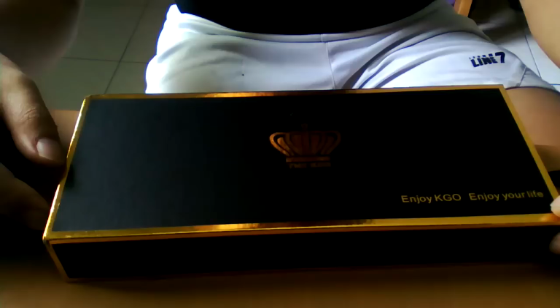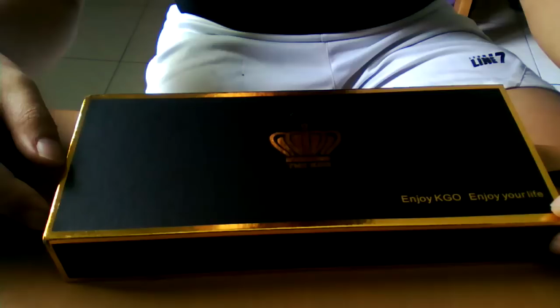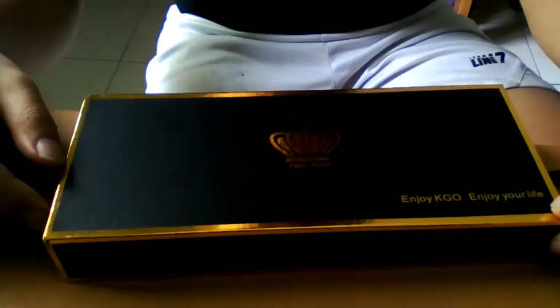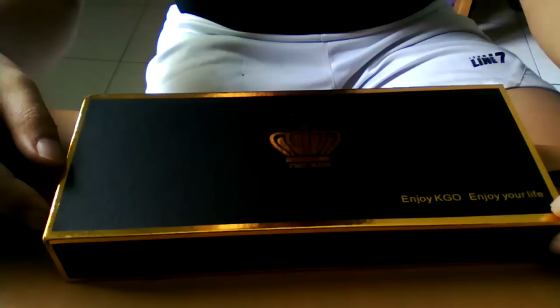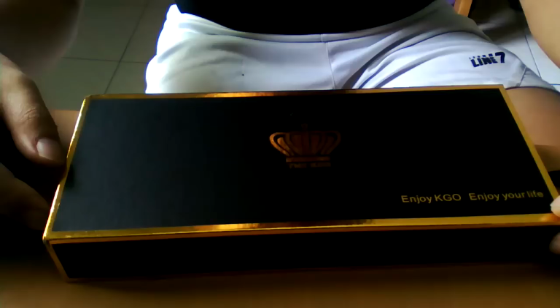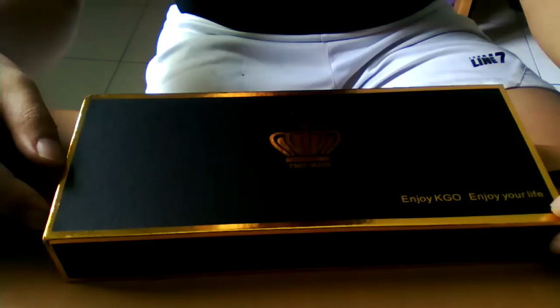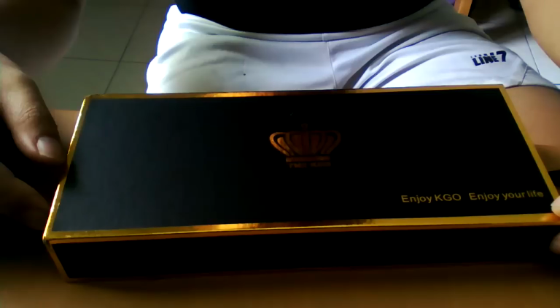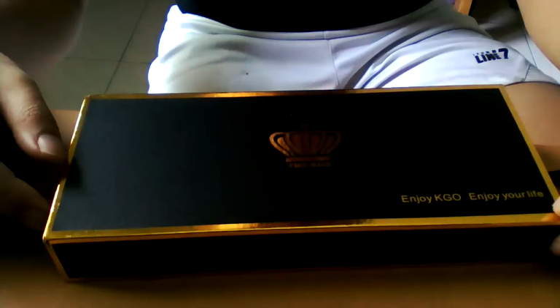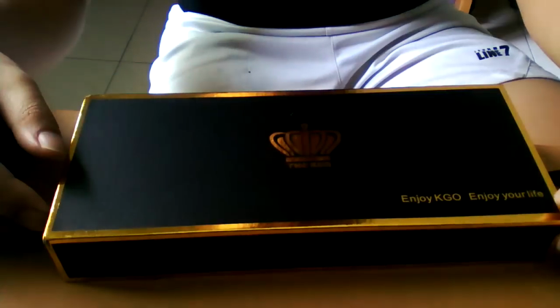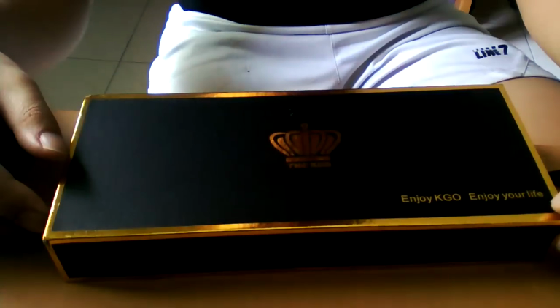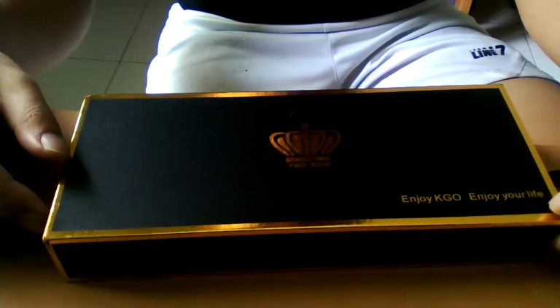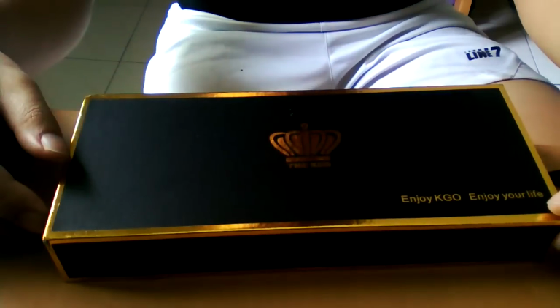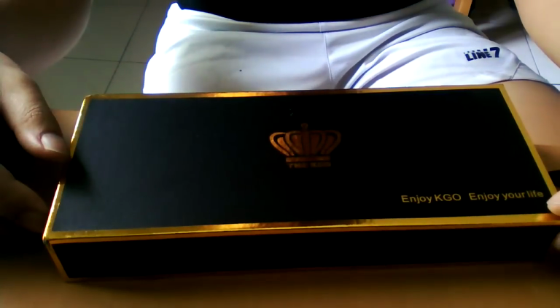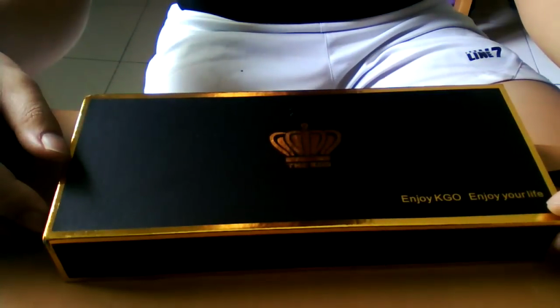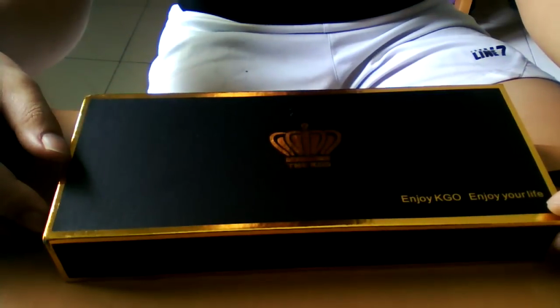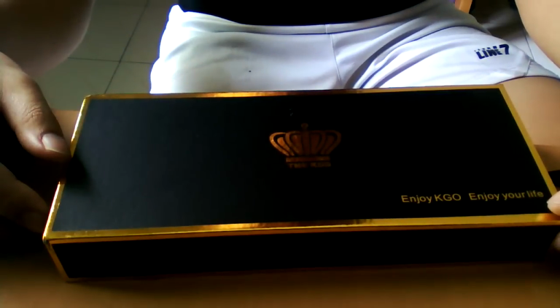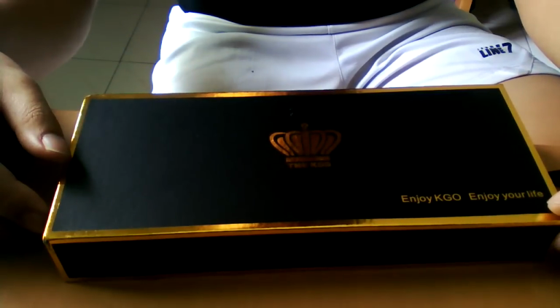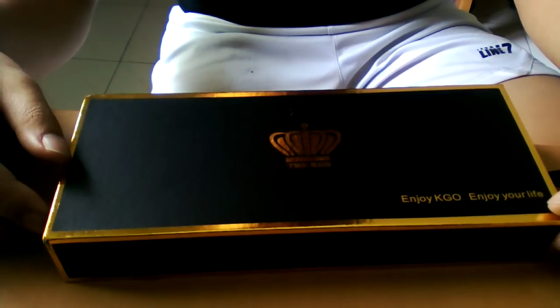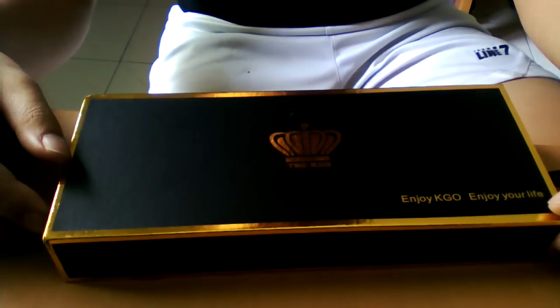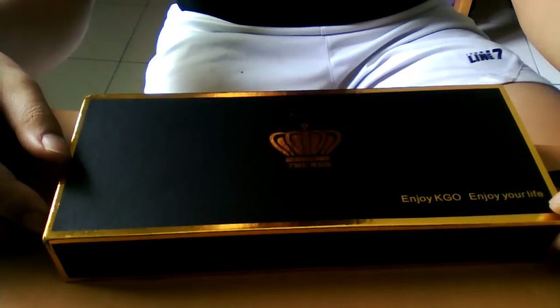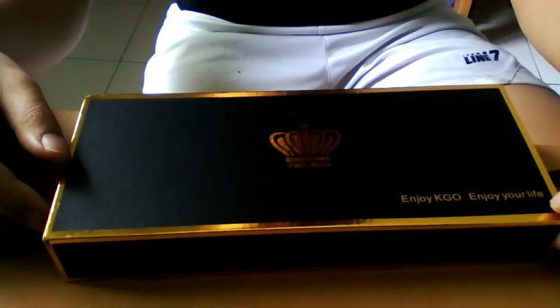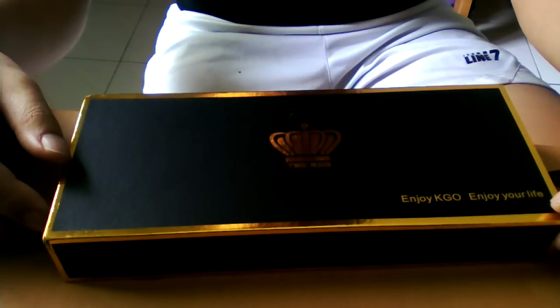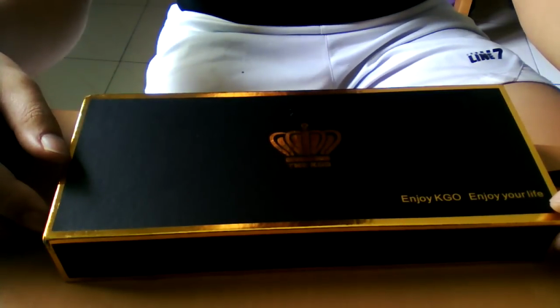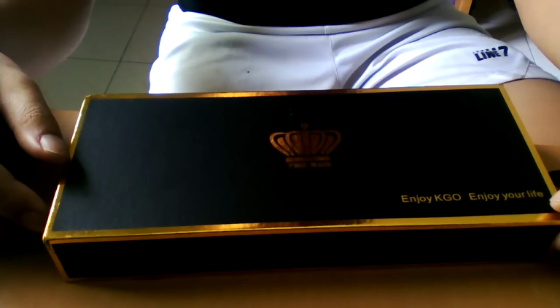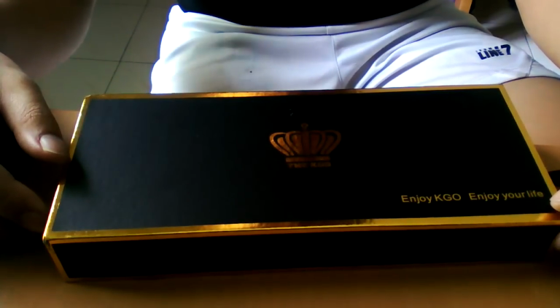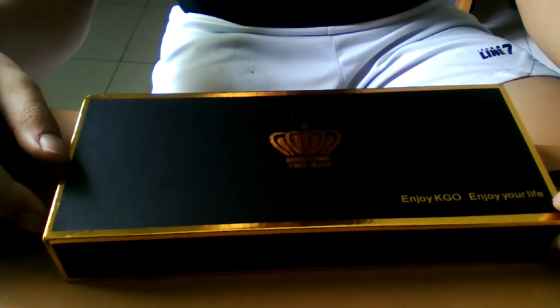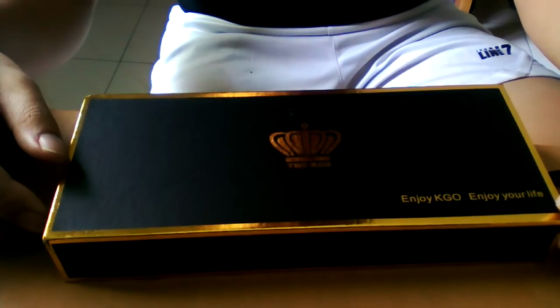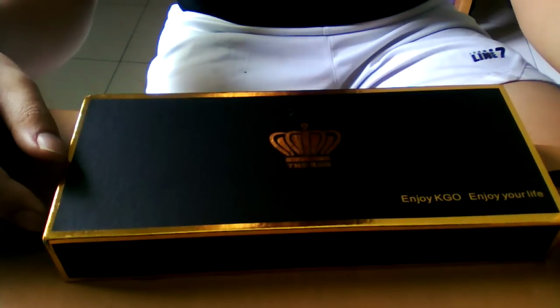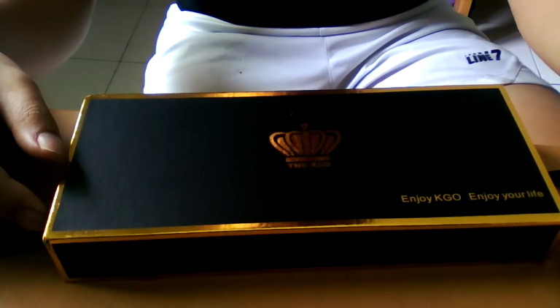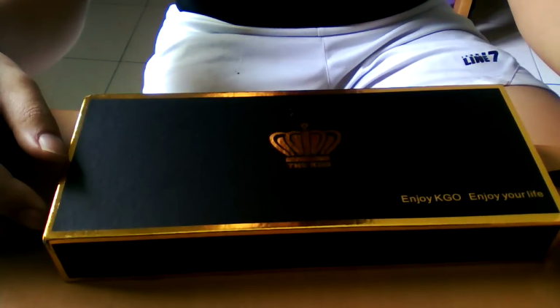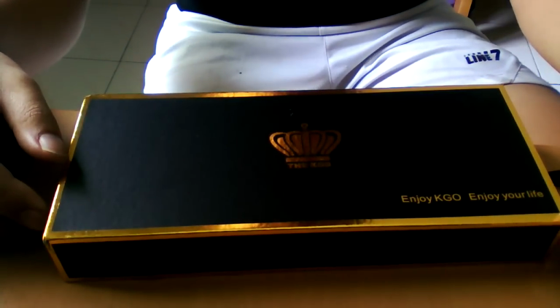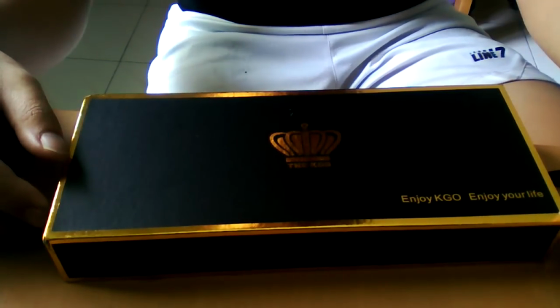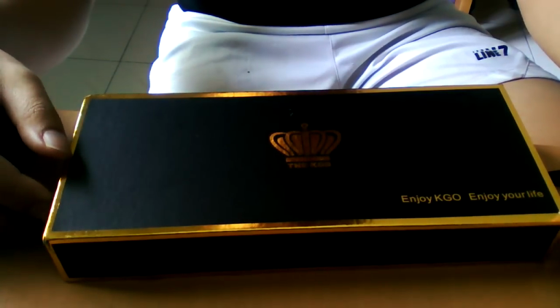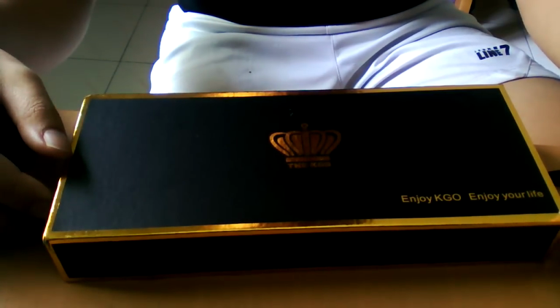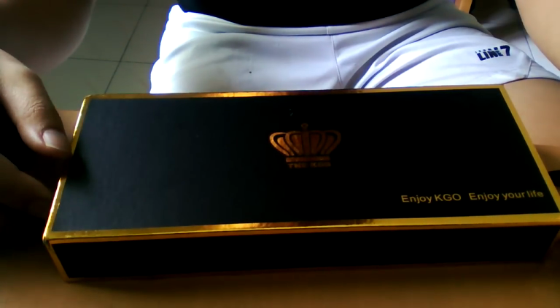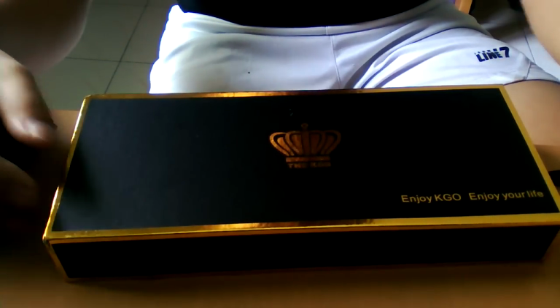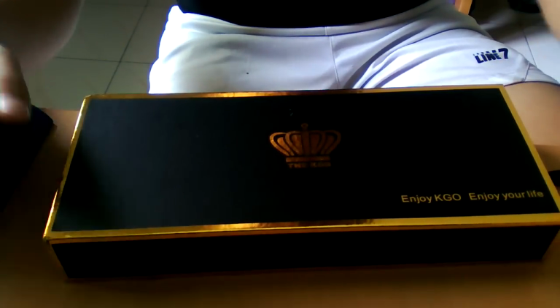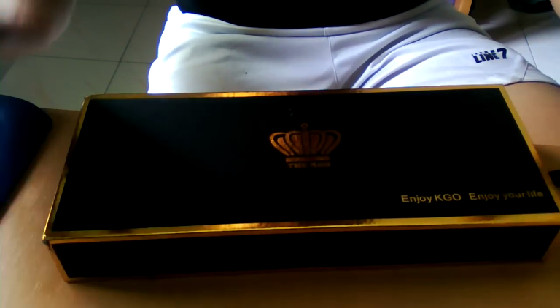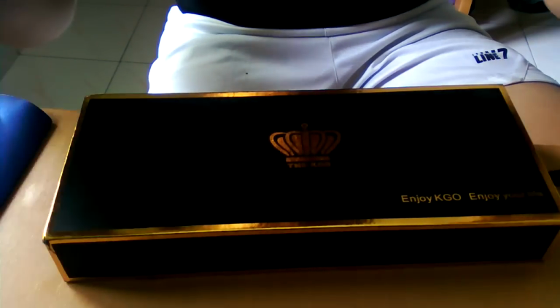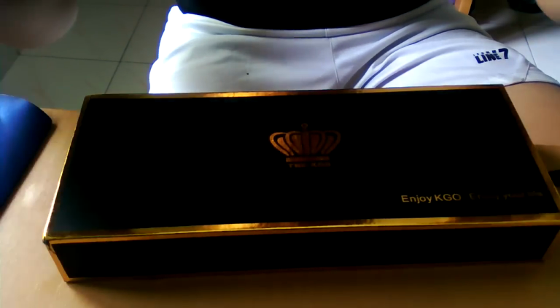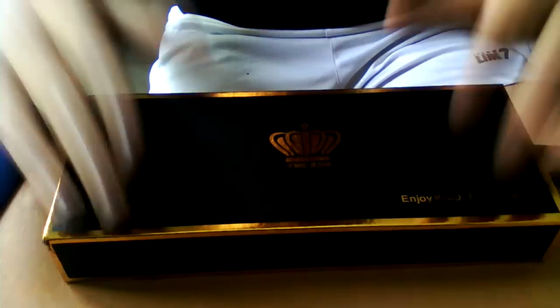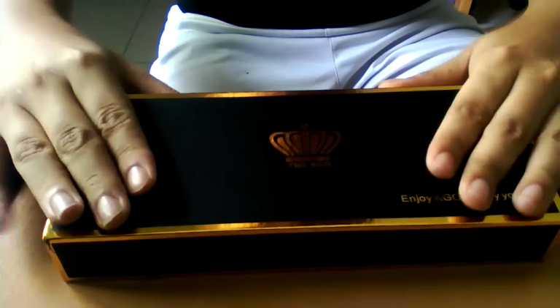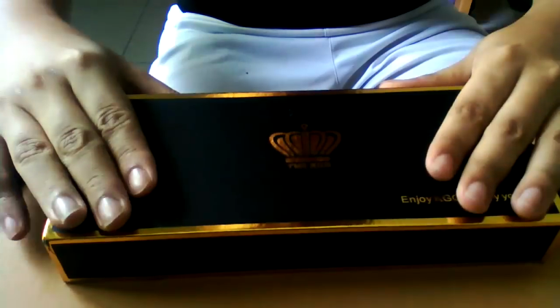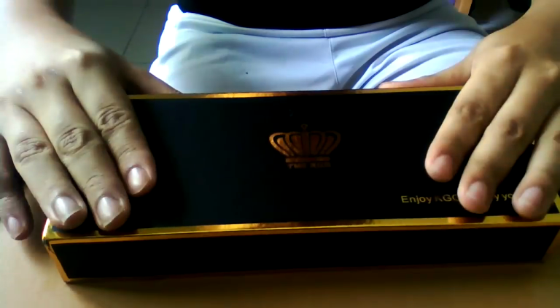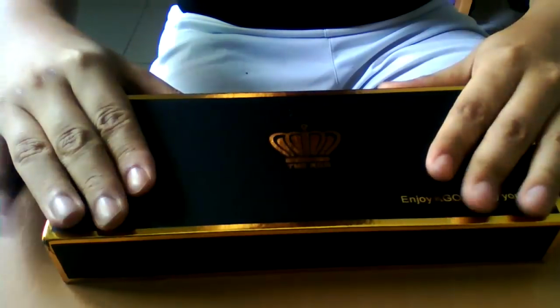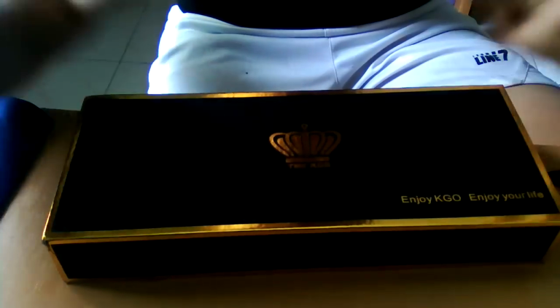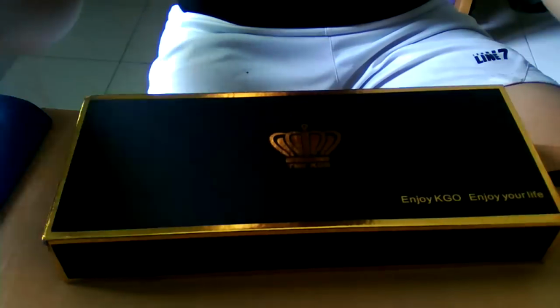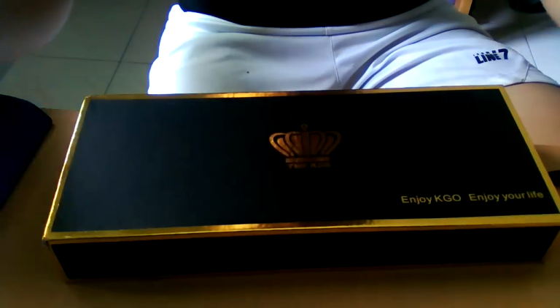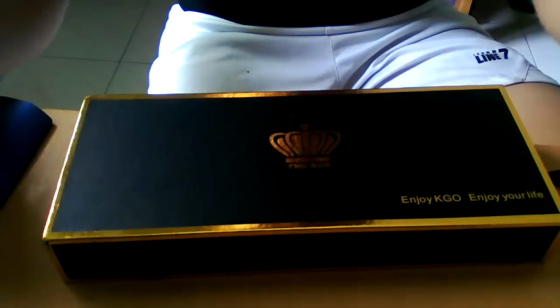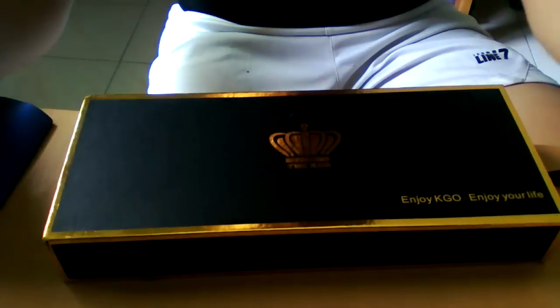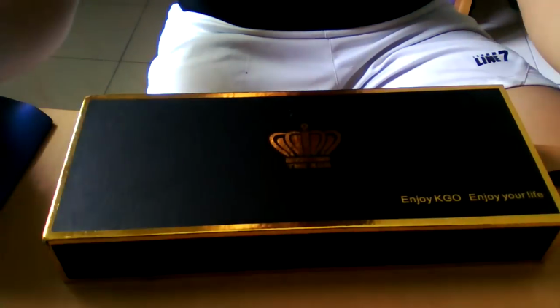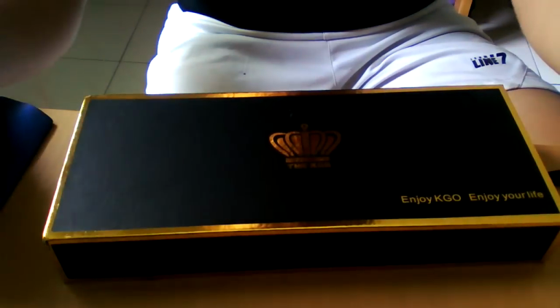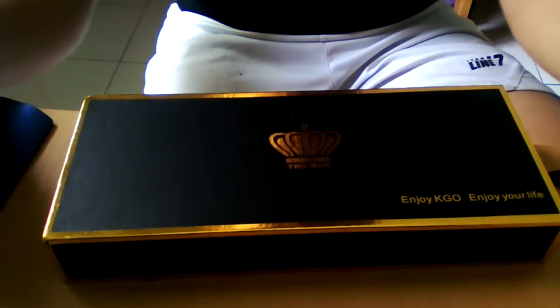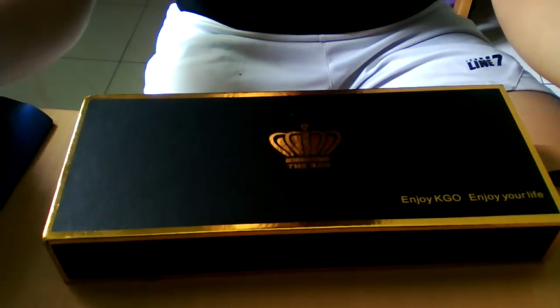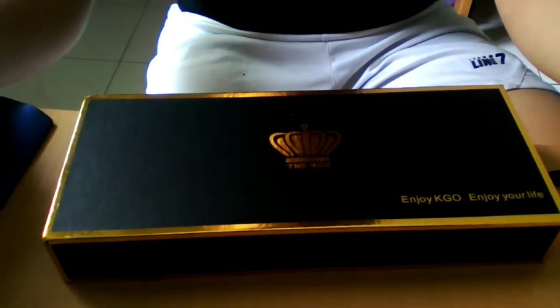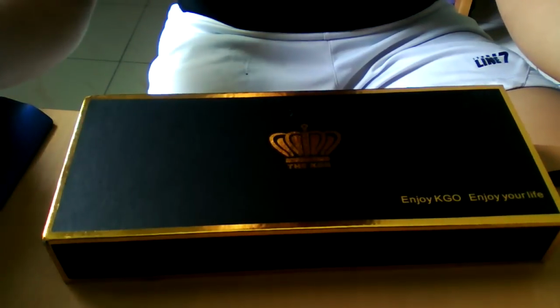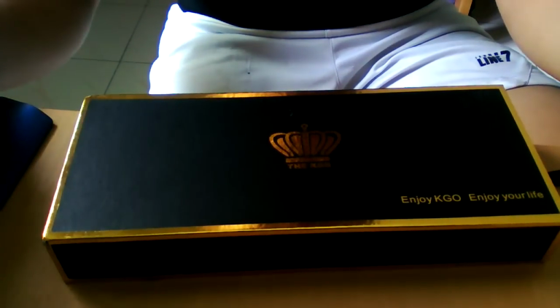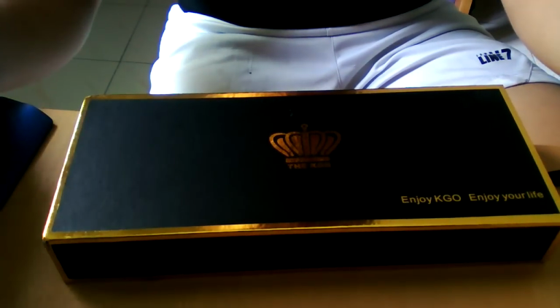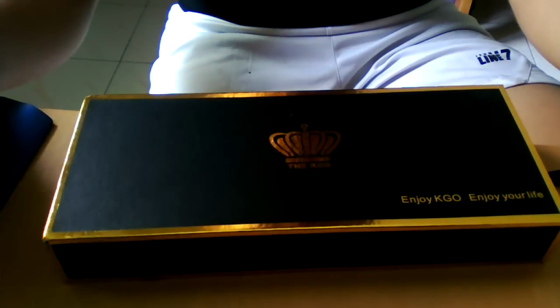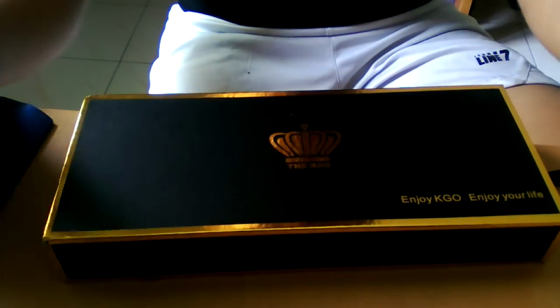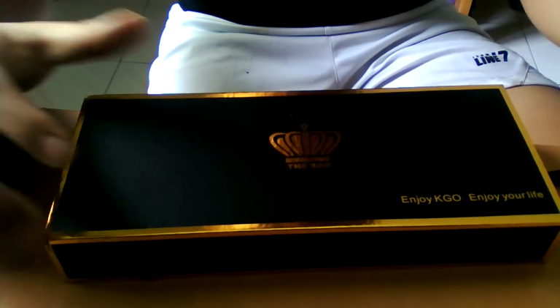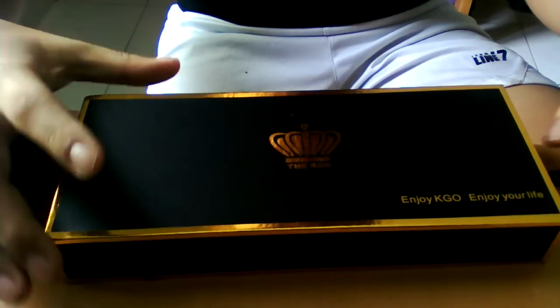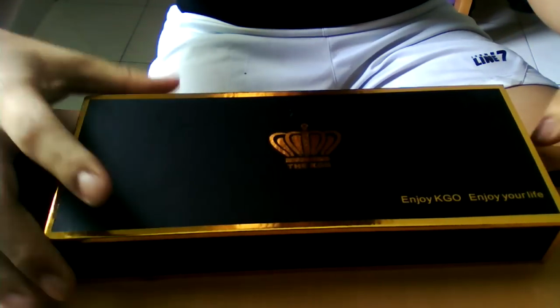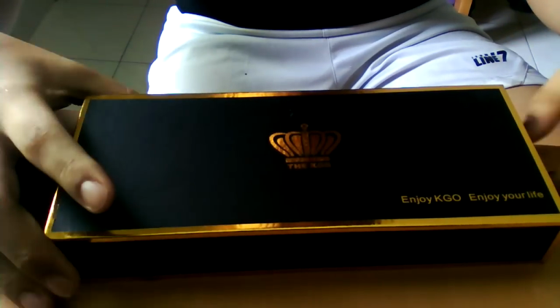Hey guys, Simi here from MalaysianVicAdded.Blockpa.com and I bring you the Kegel review today.